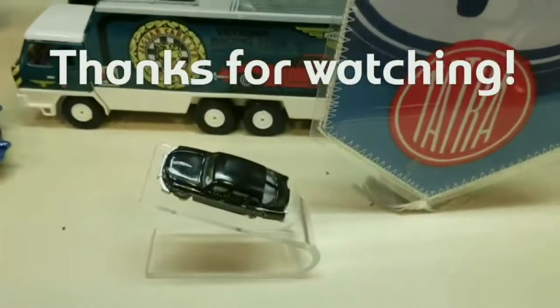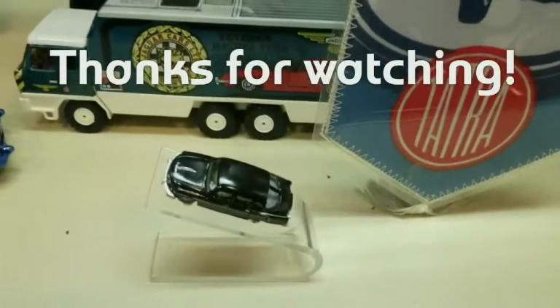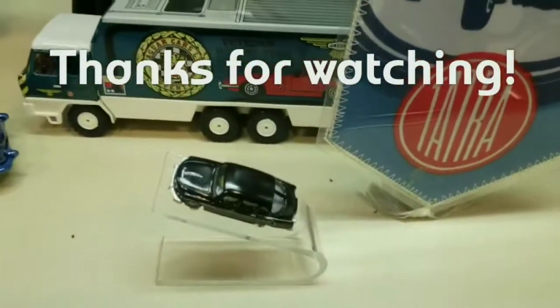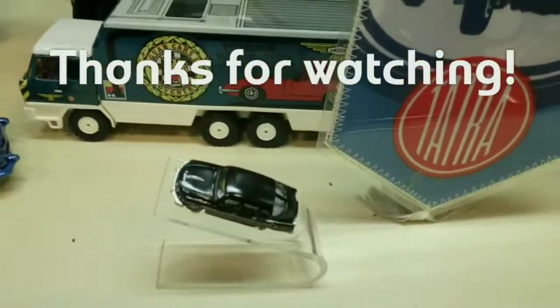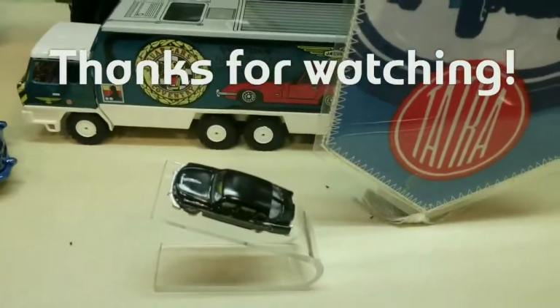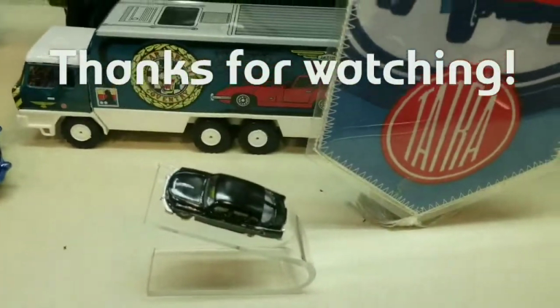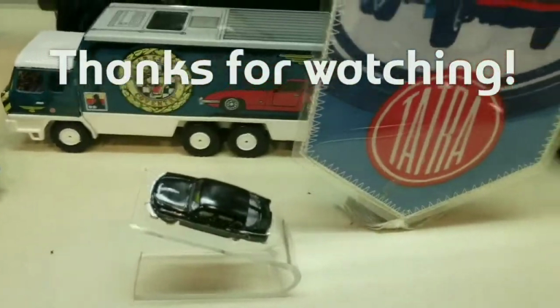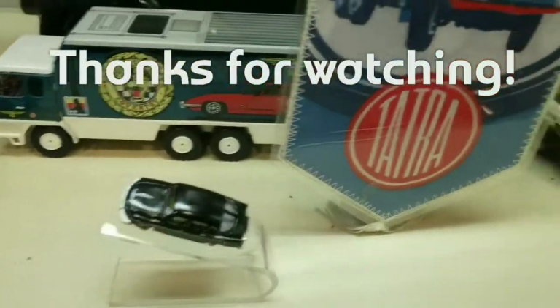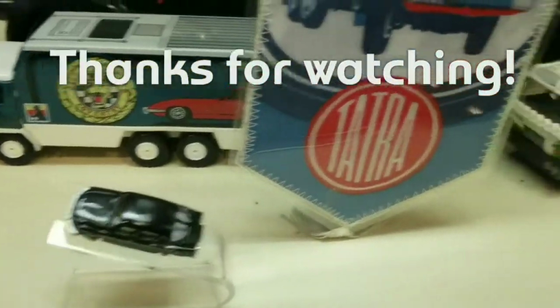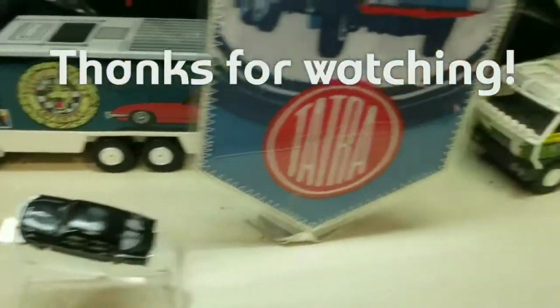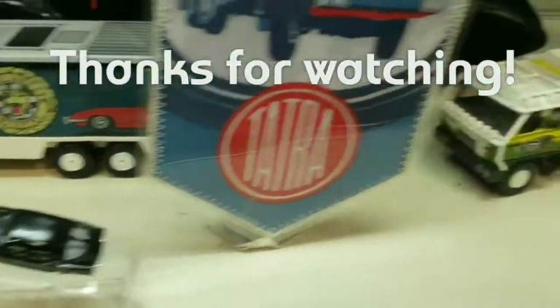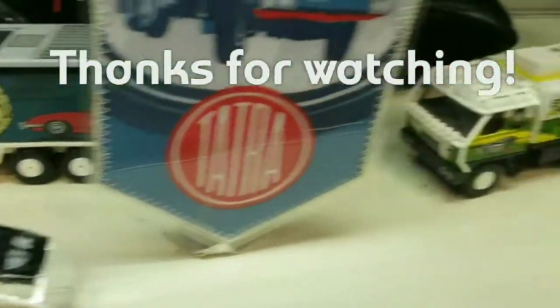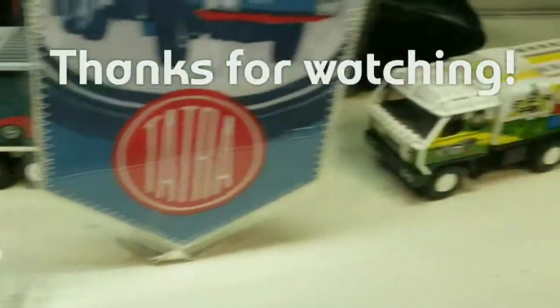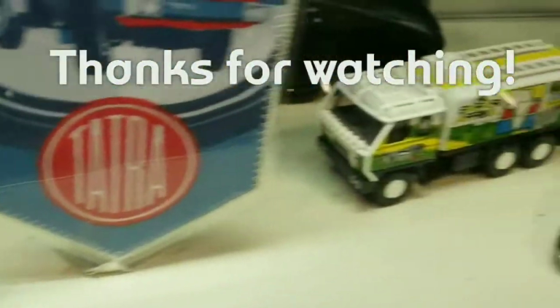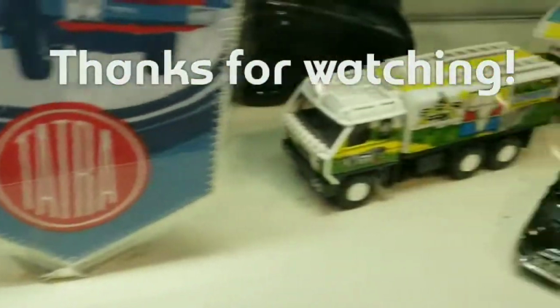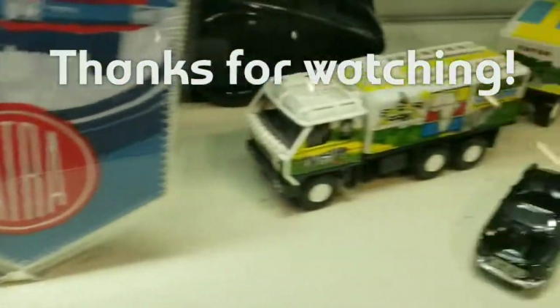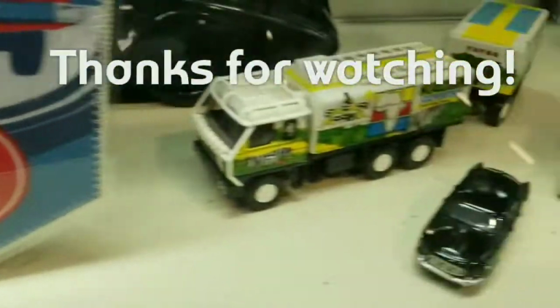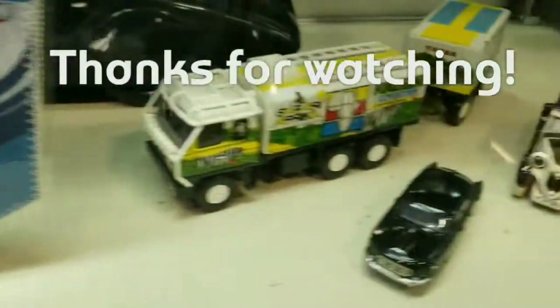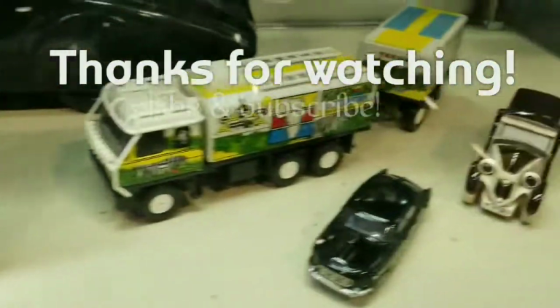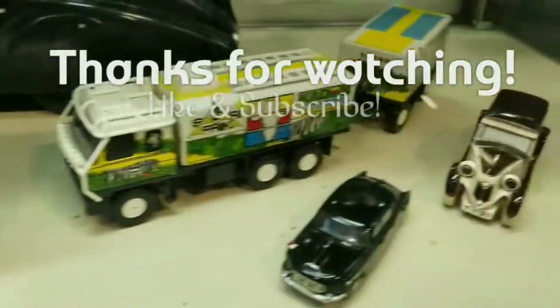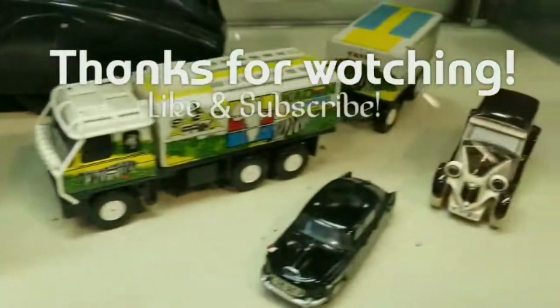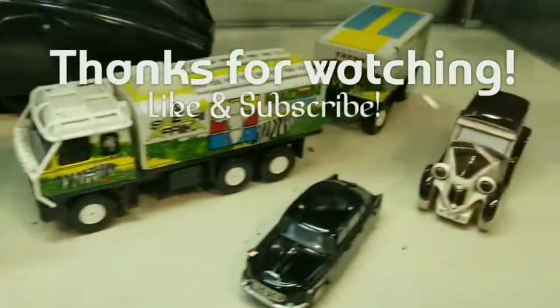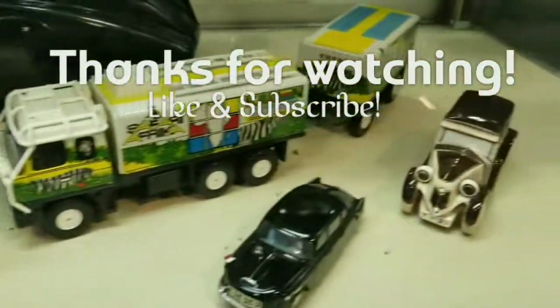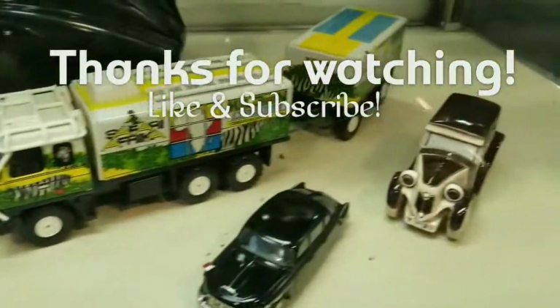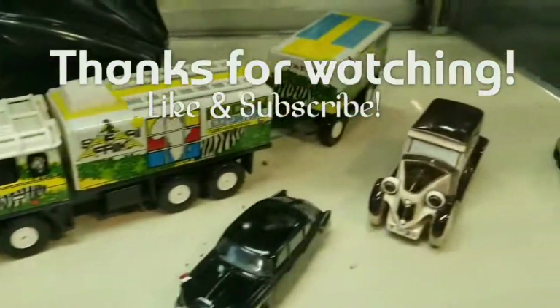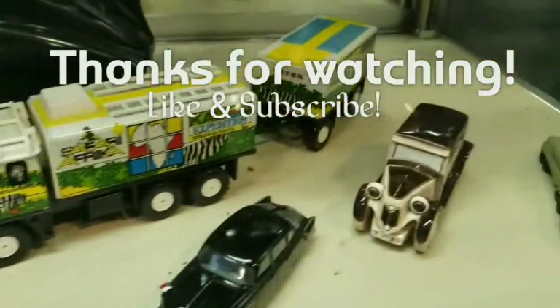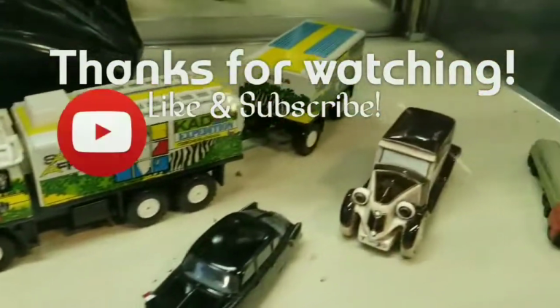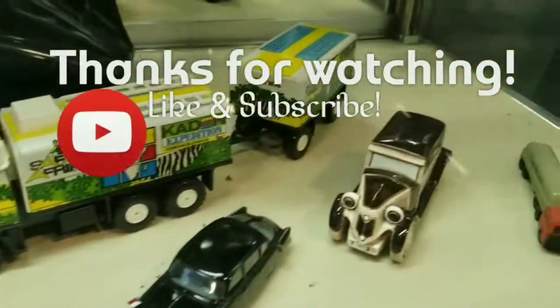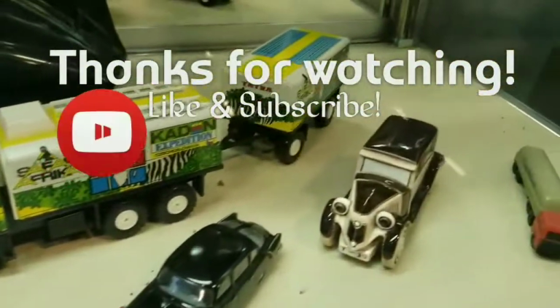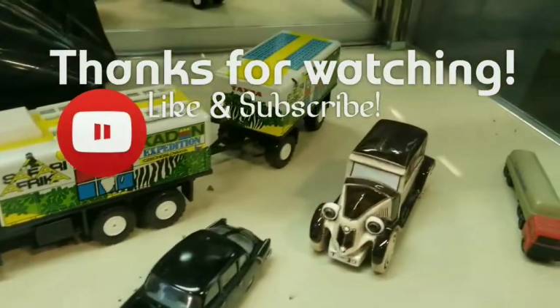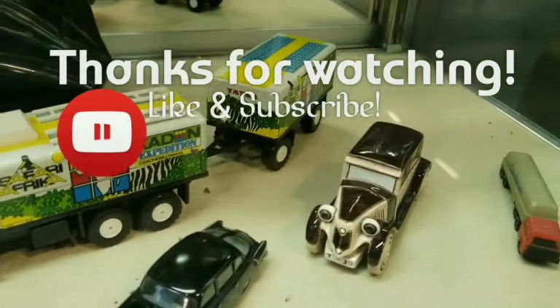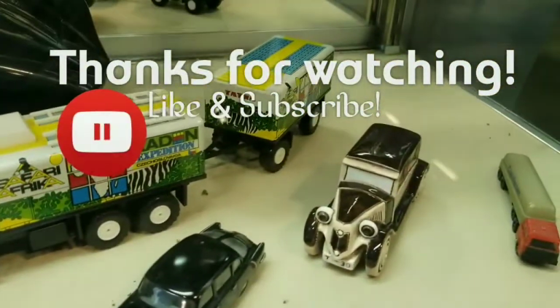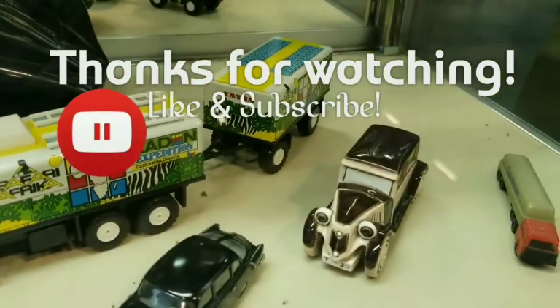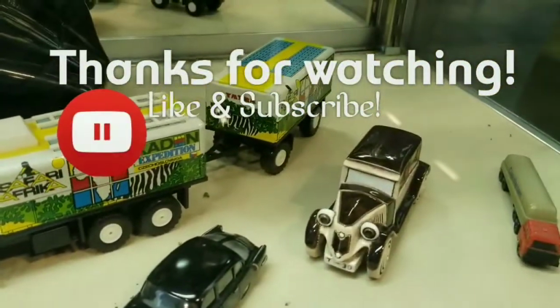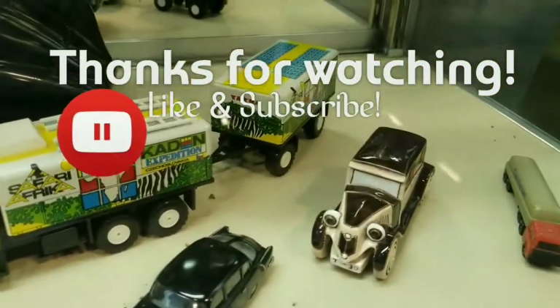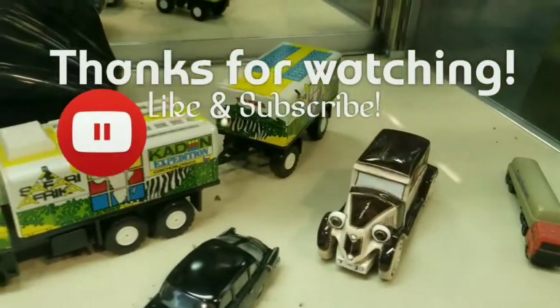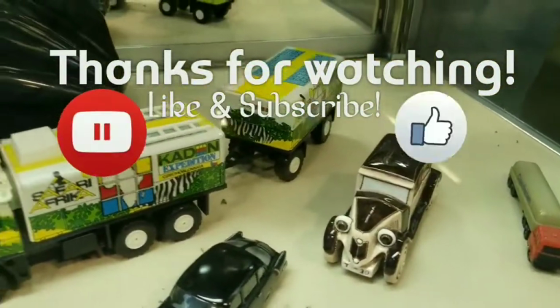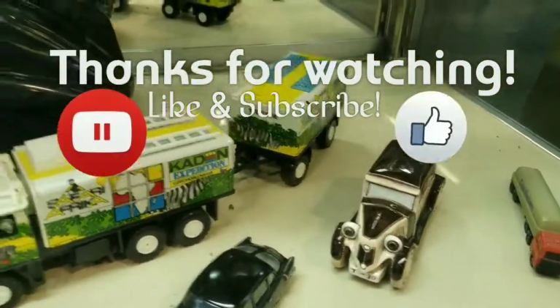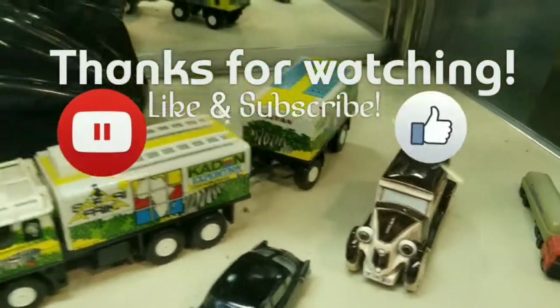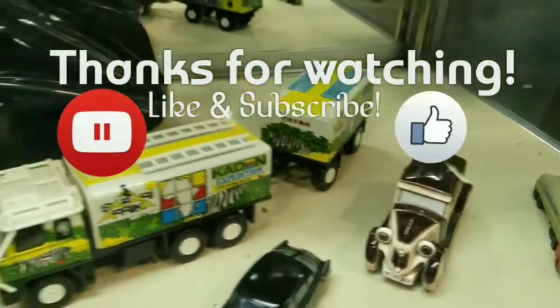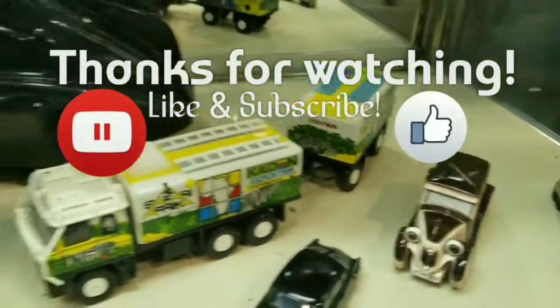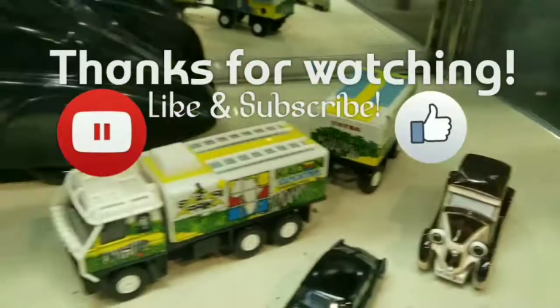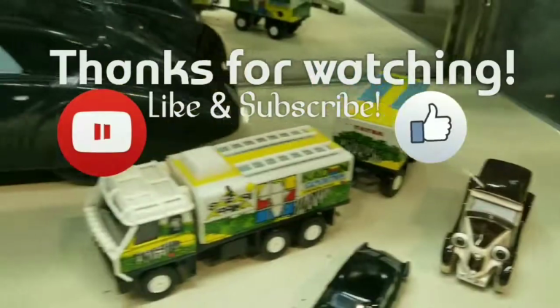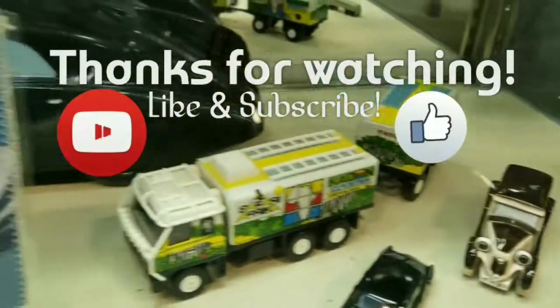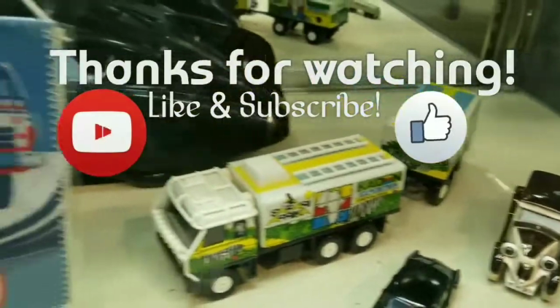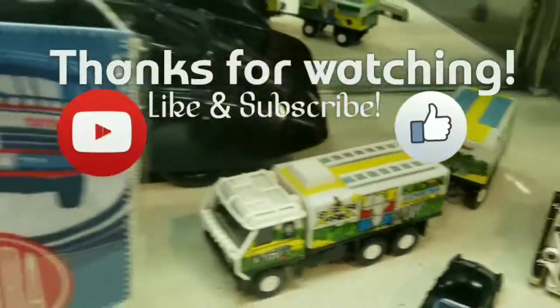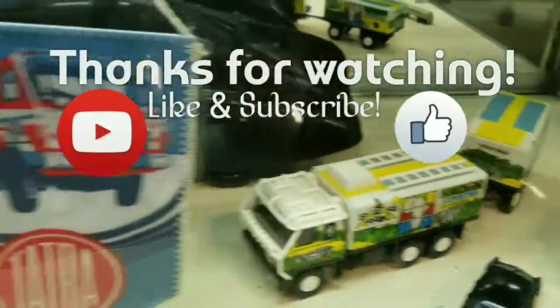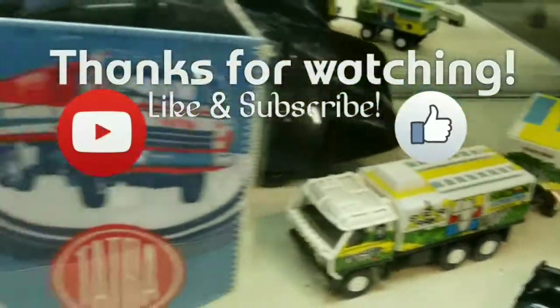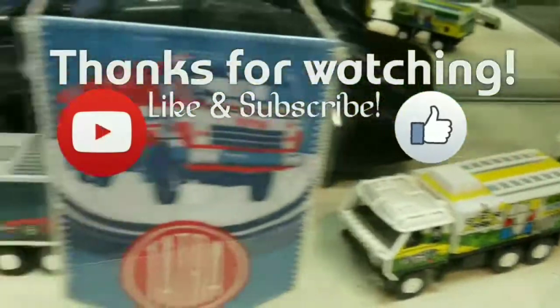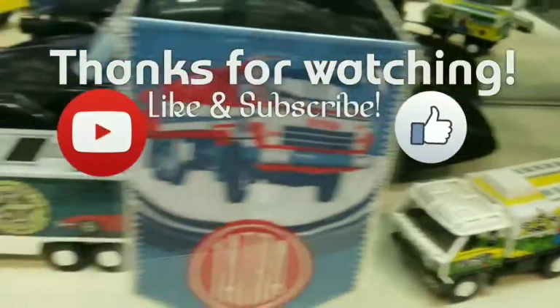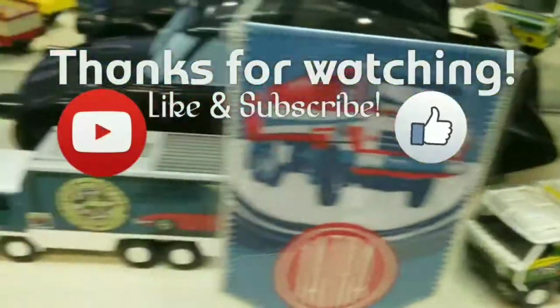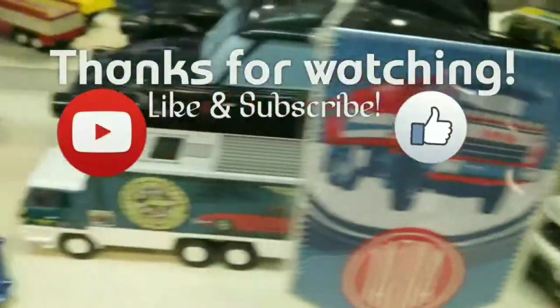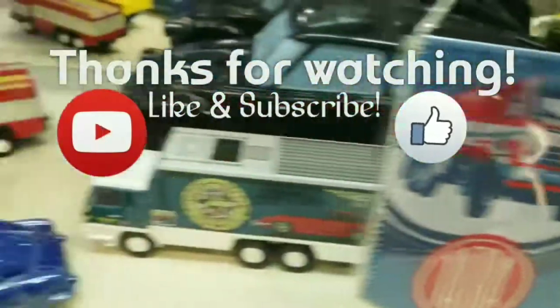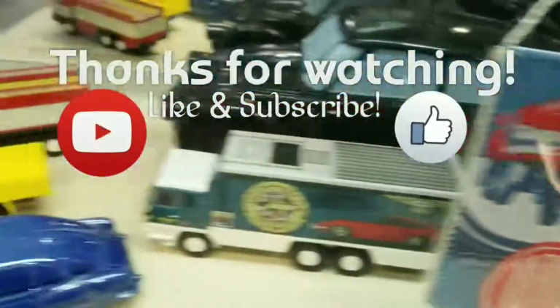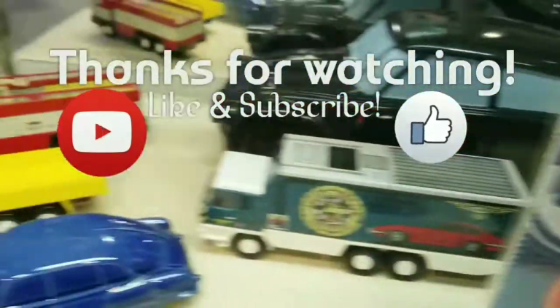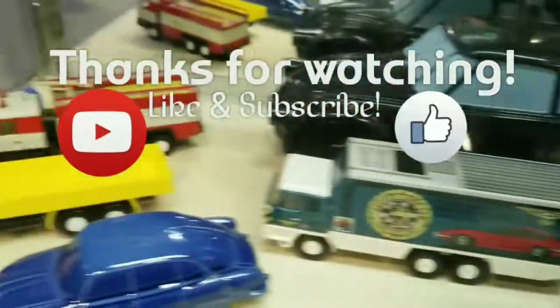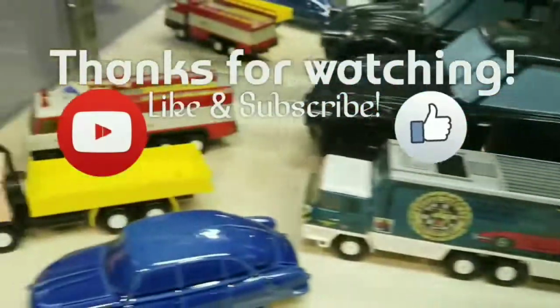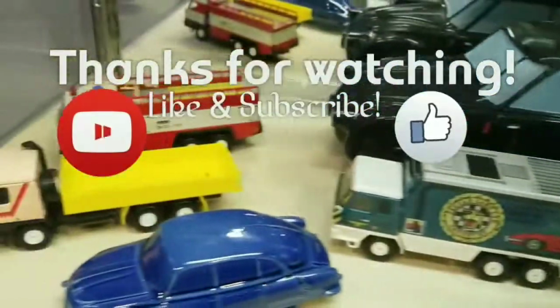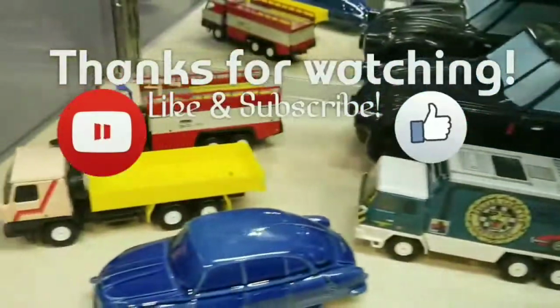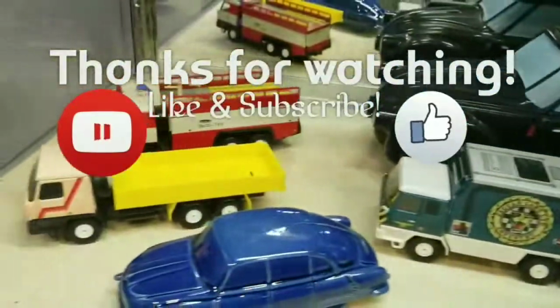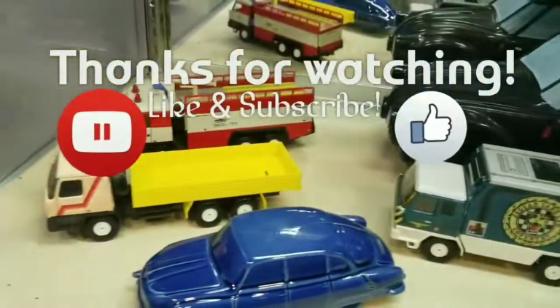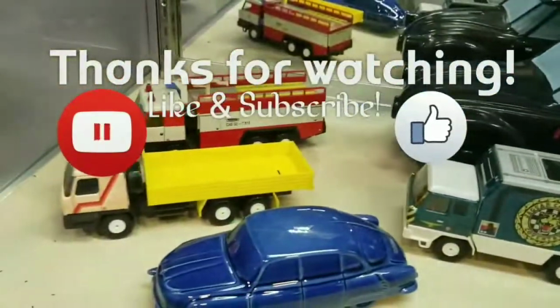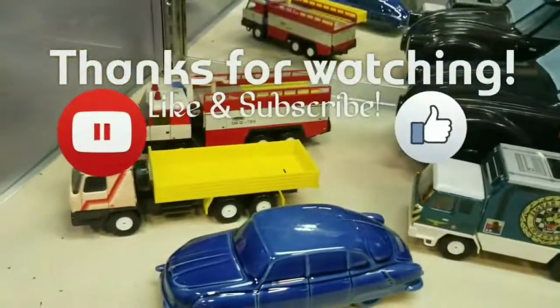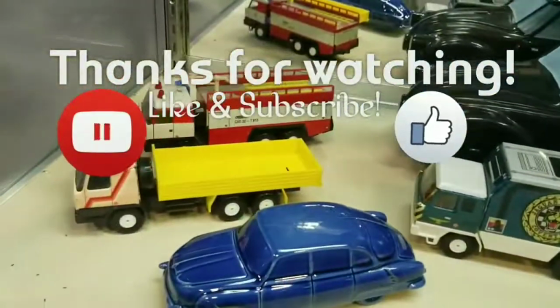Alright guys, thanks for watching. Like, subscribe, do your thing. Stay awesome and I'll see you in the next one. Bye.